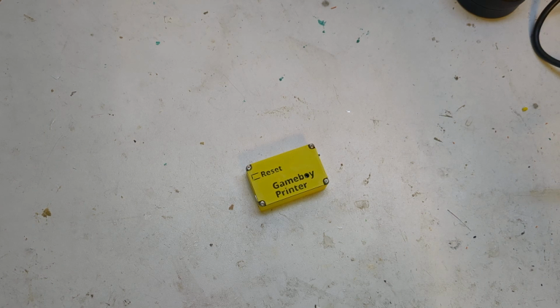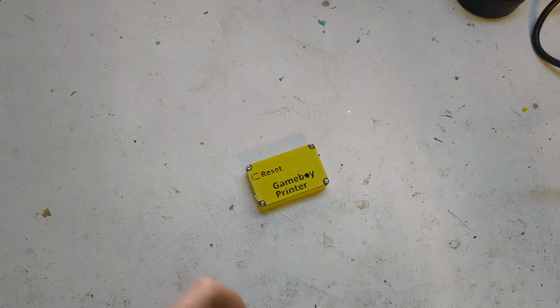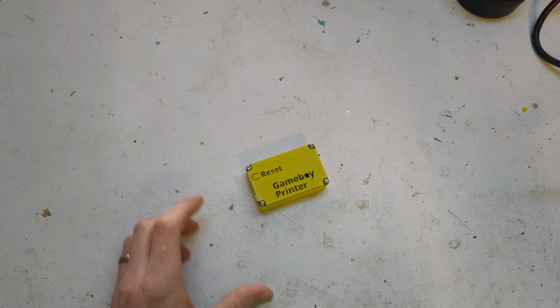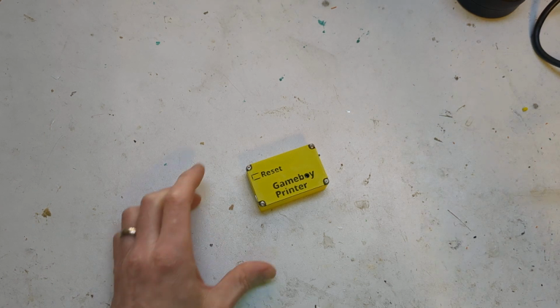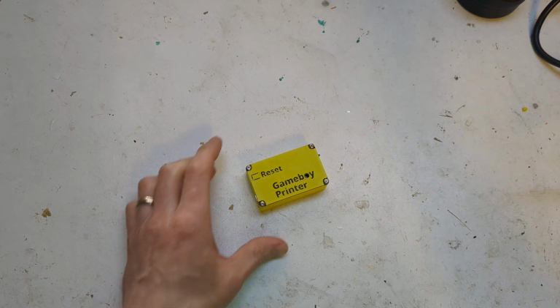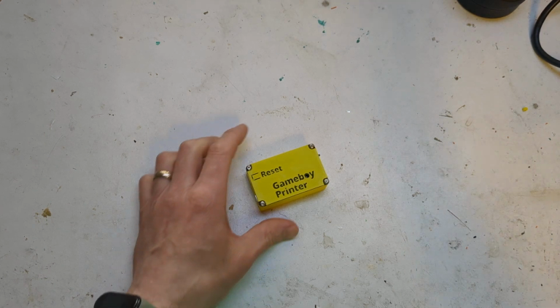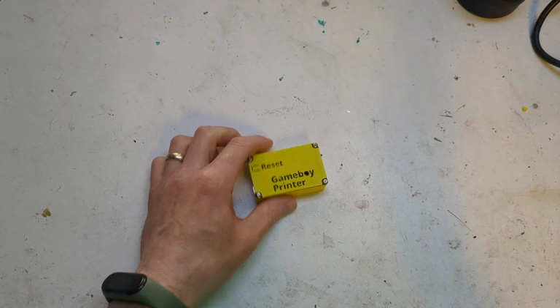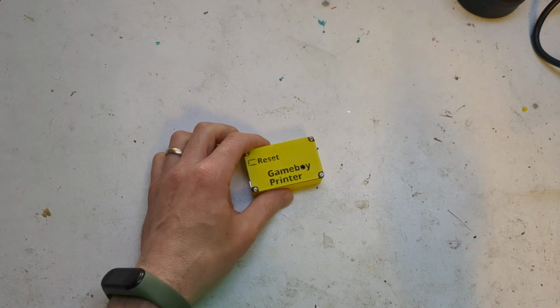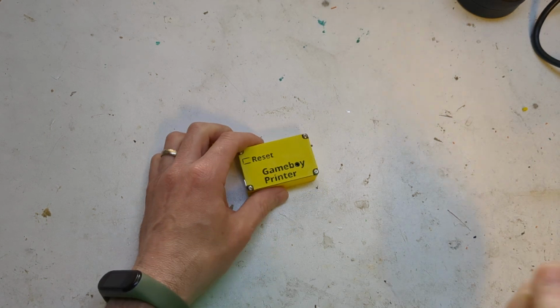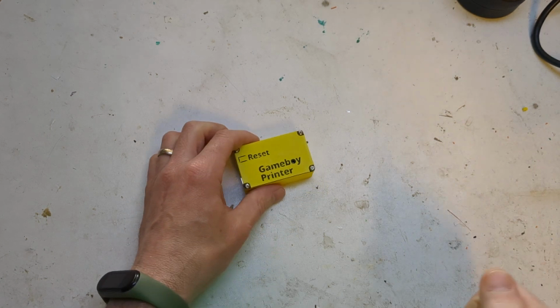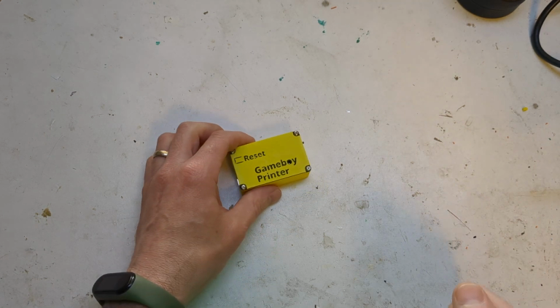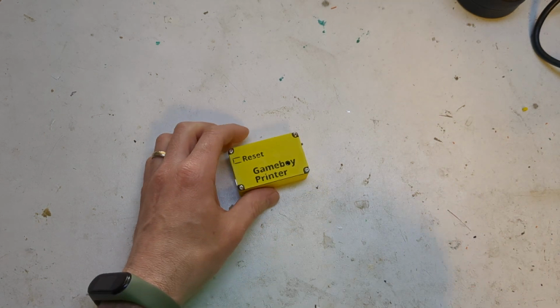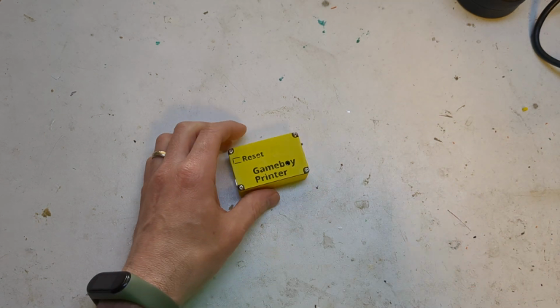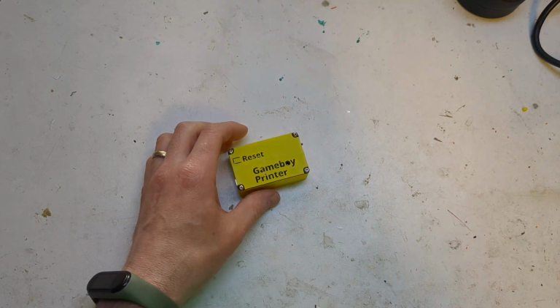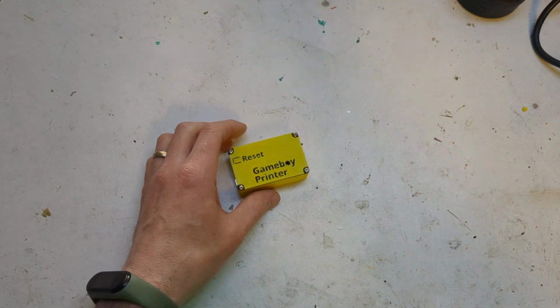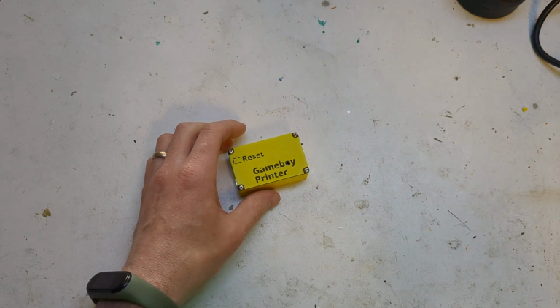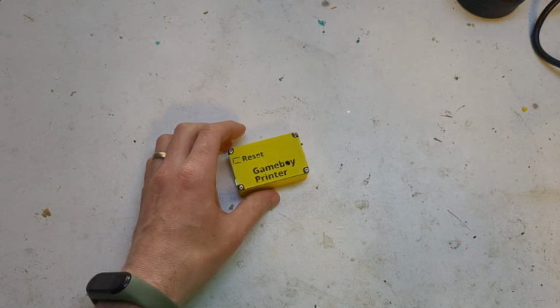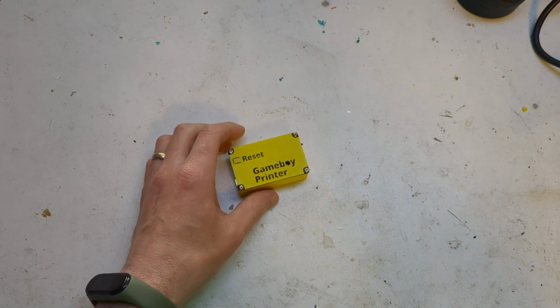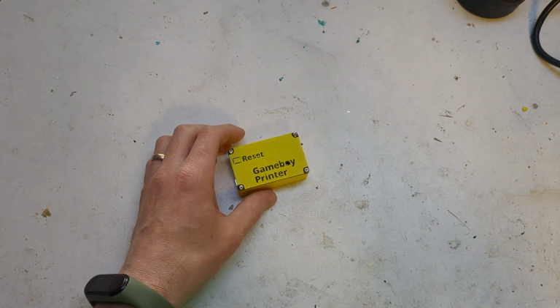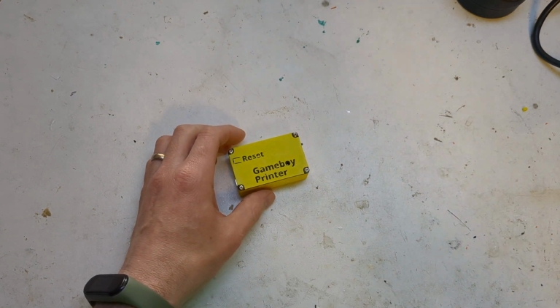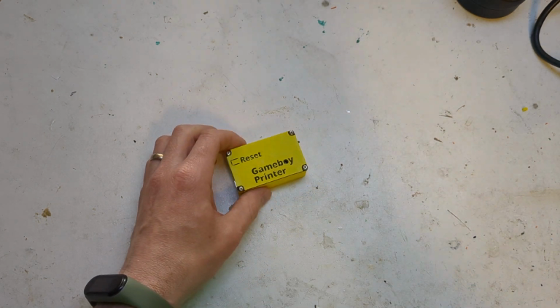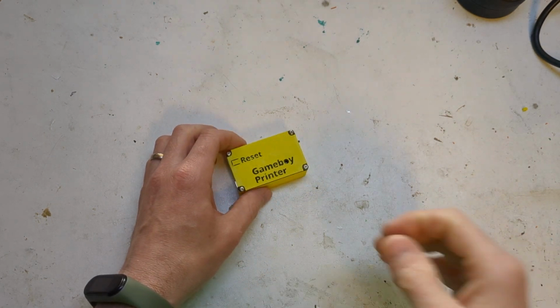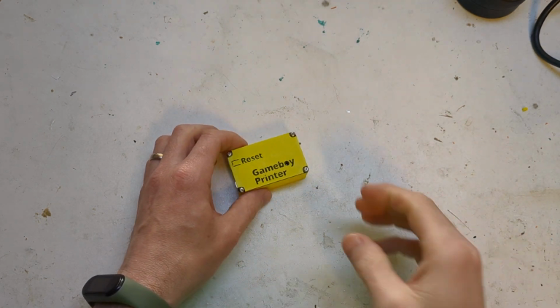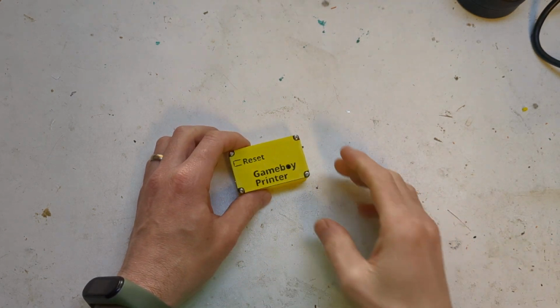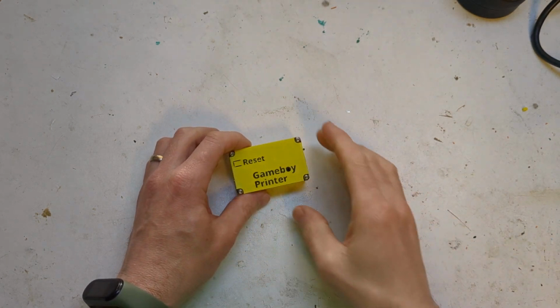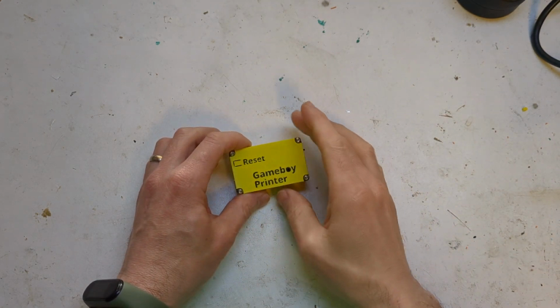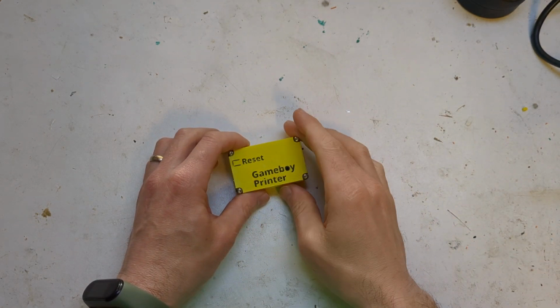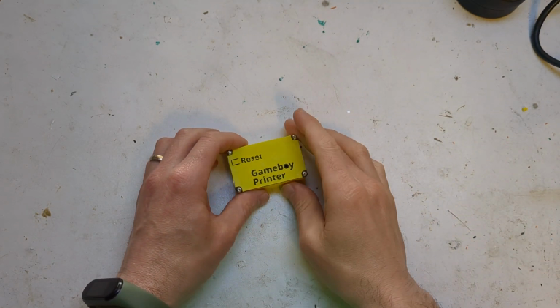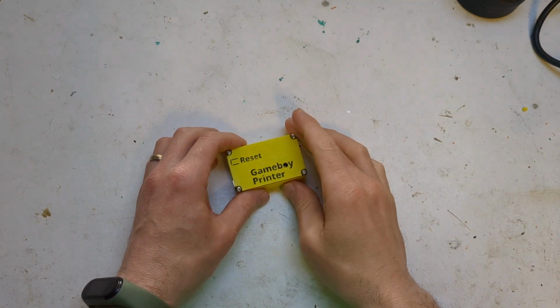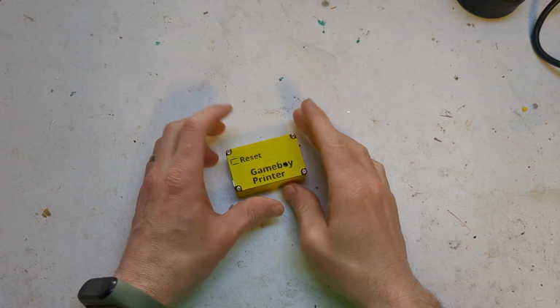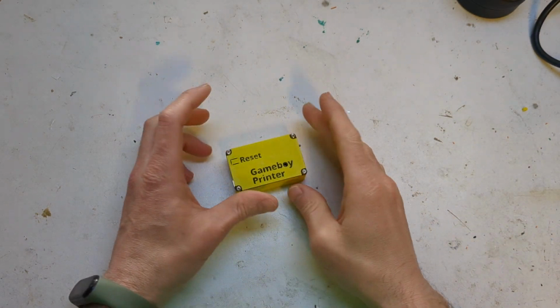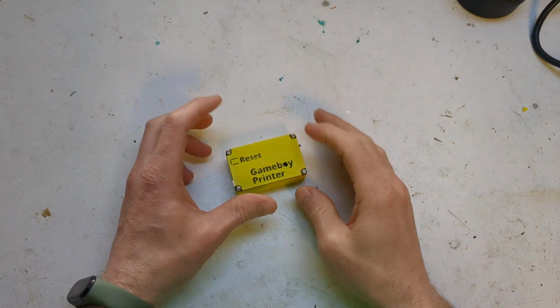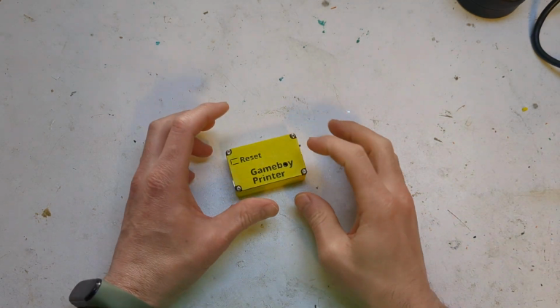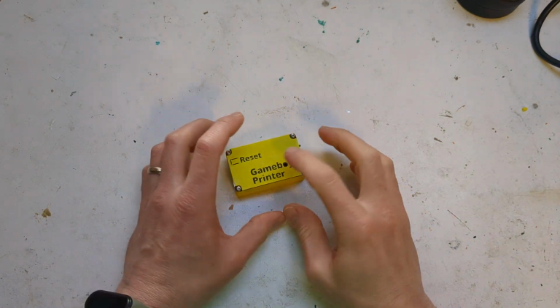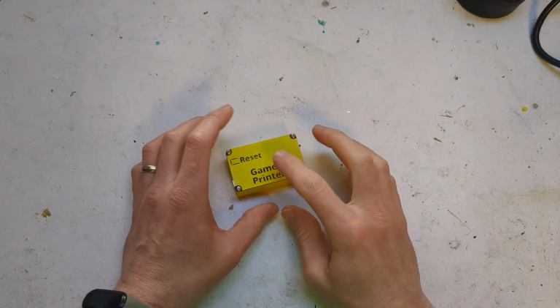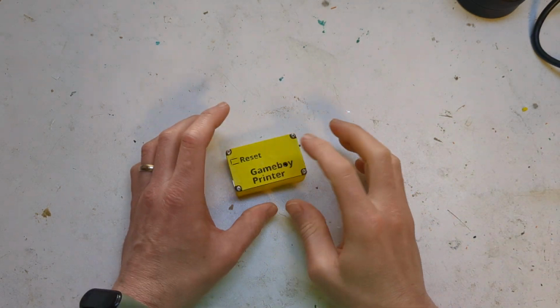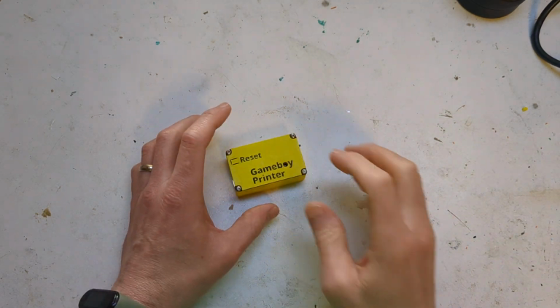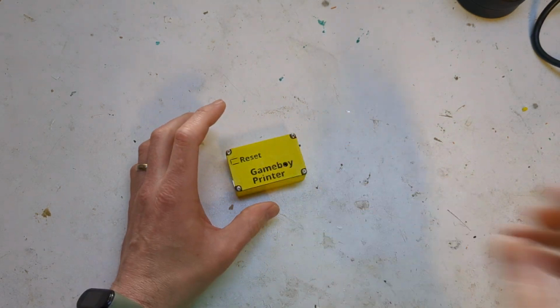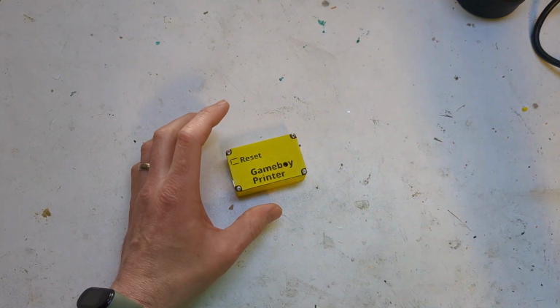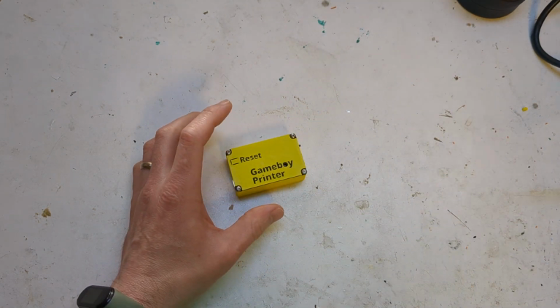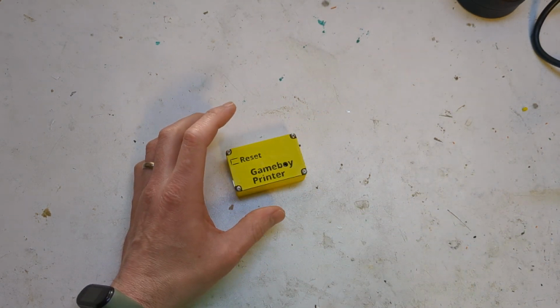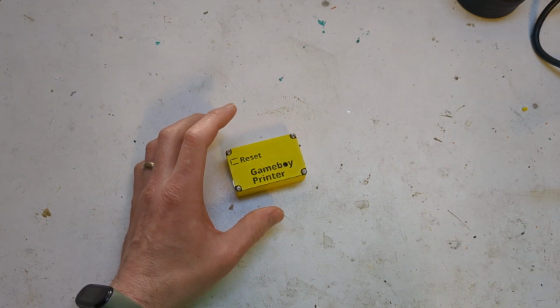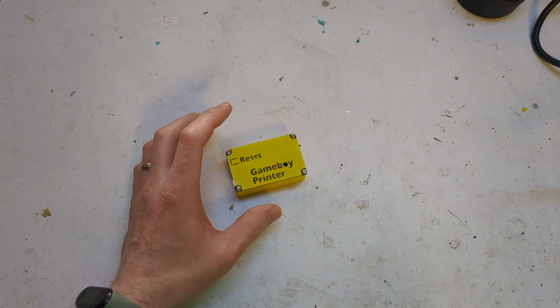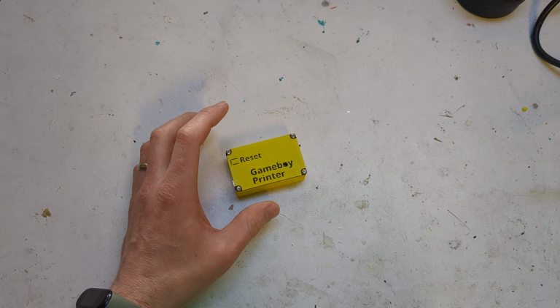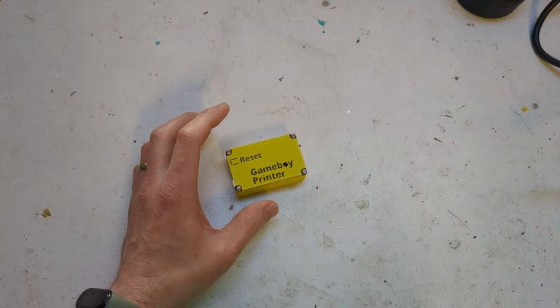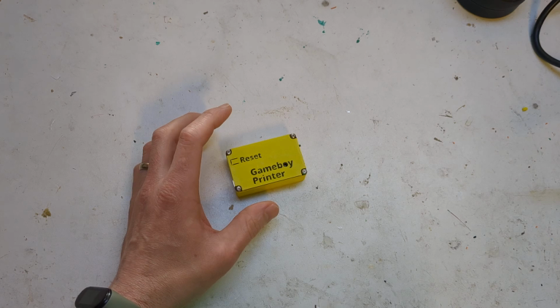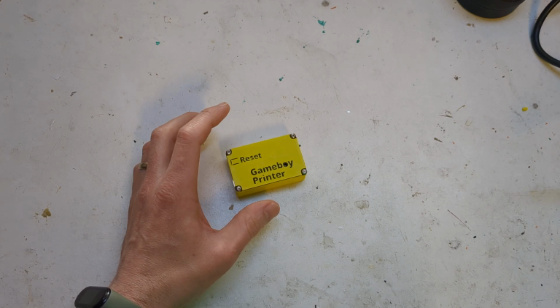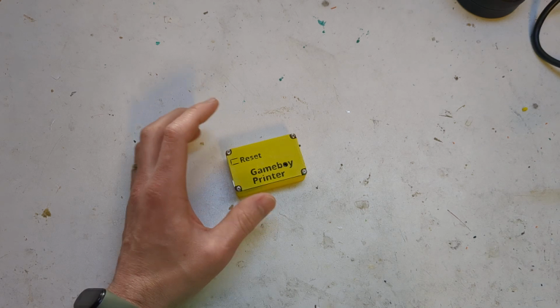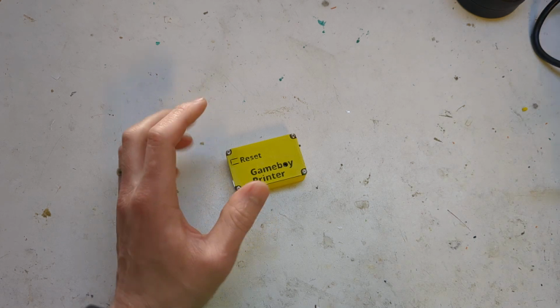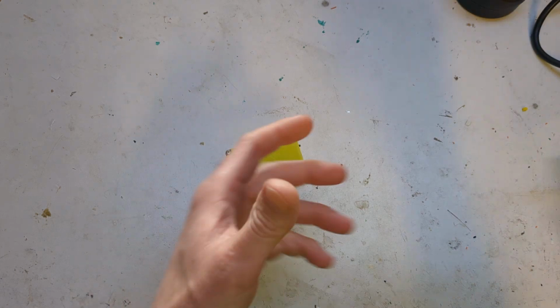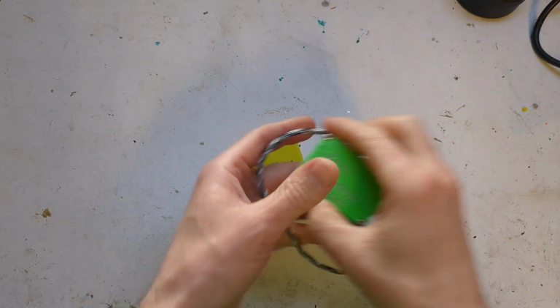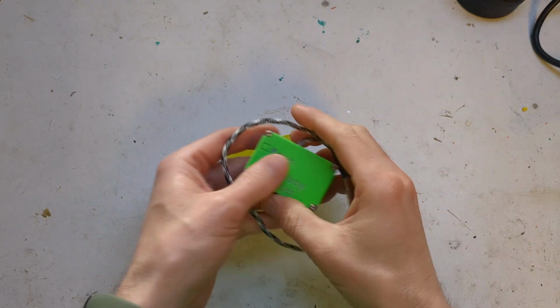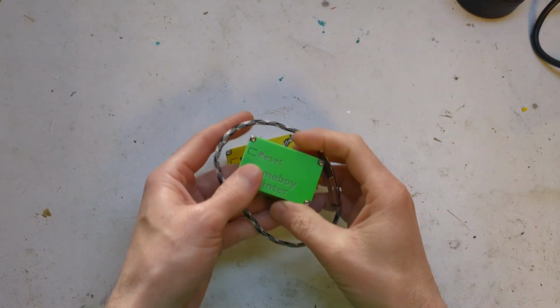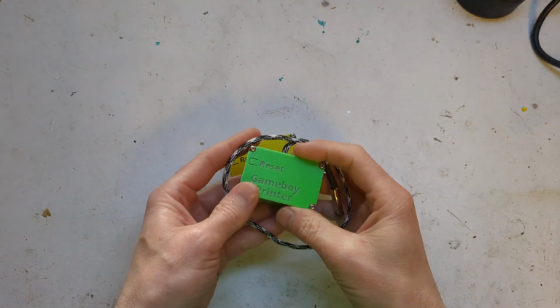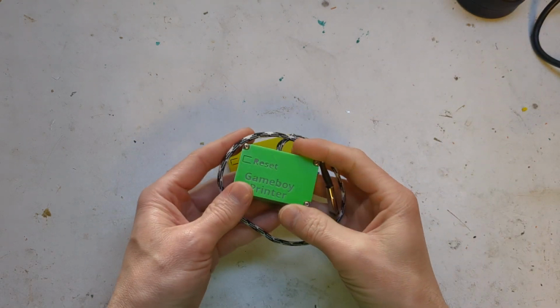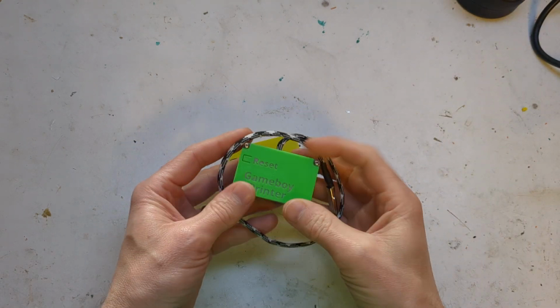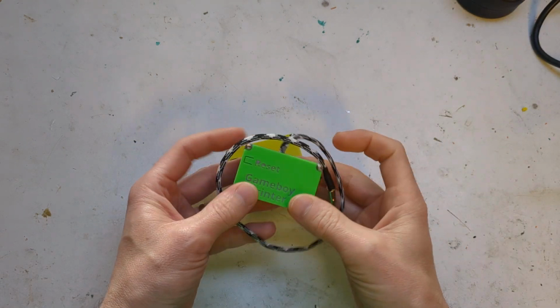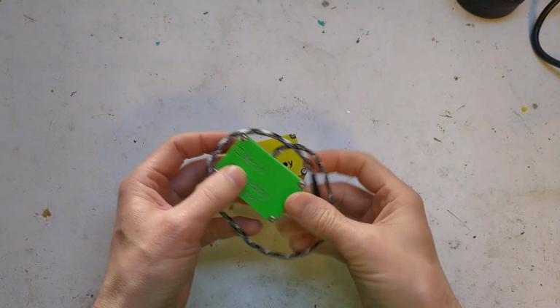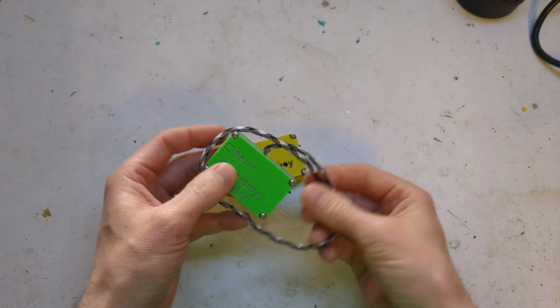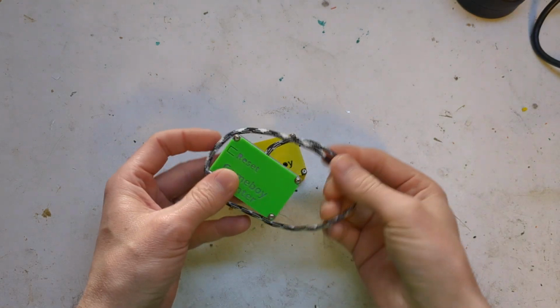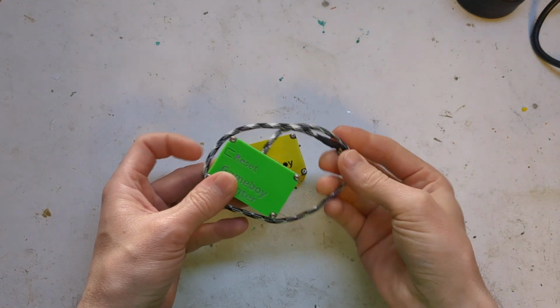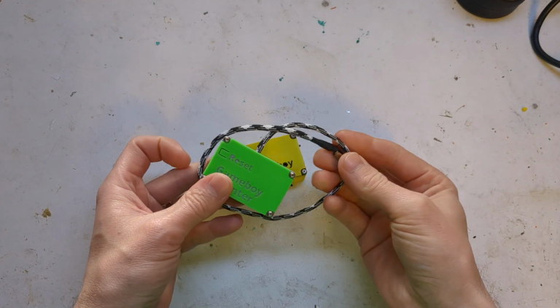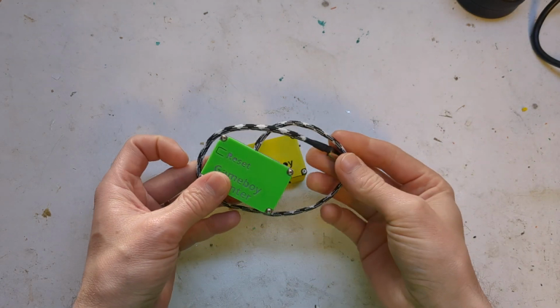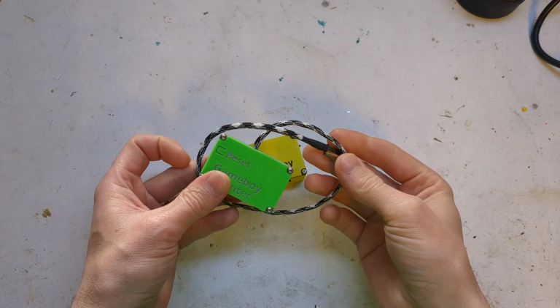Hi, it's Faceless Tech. A few weeks ago, someone asked me to make a Game Boy Camera printer because they liked the one that I made for myself.